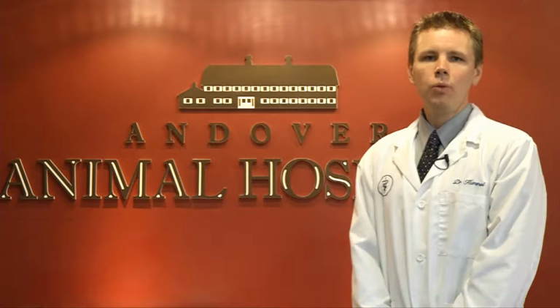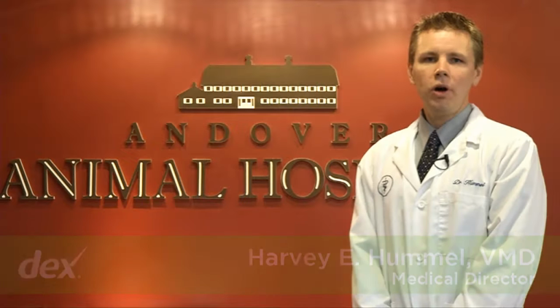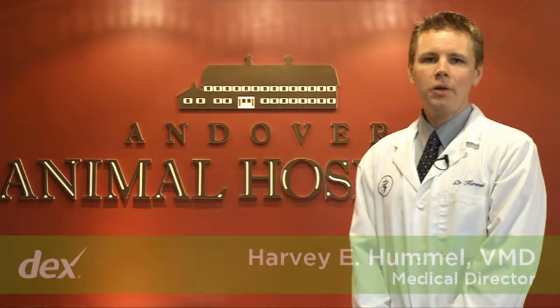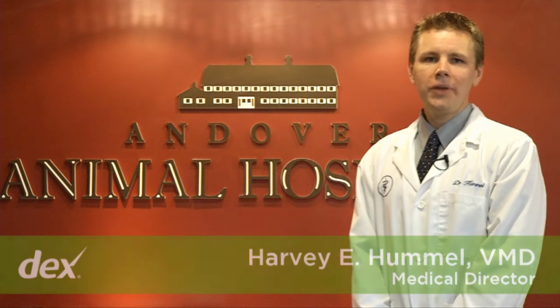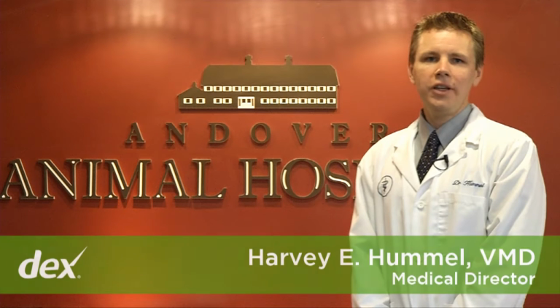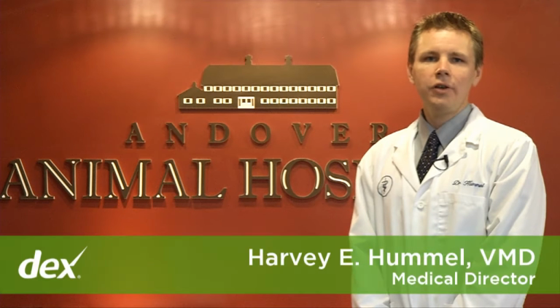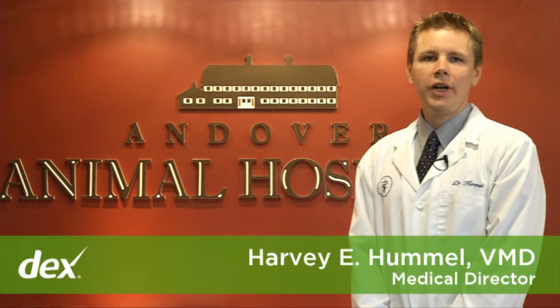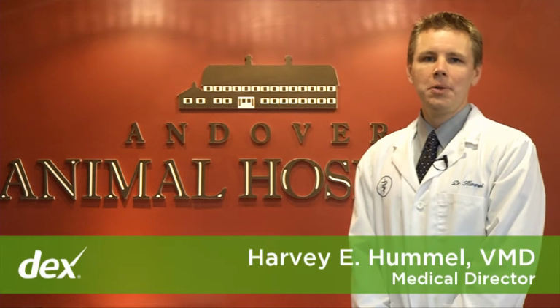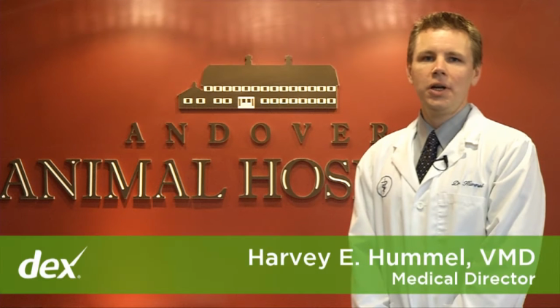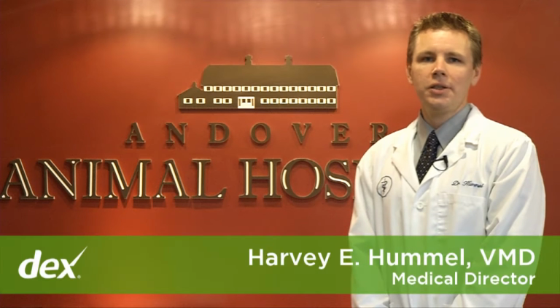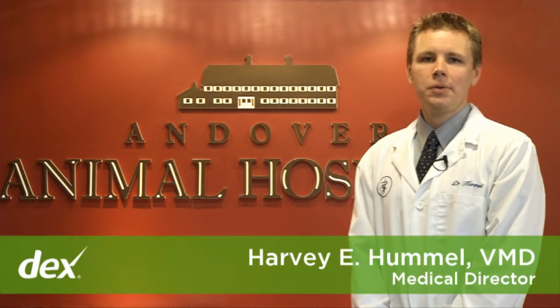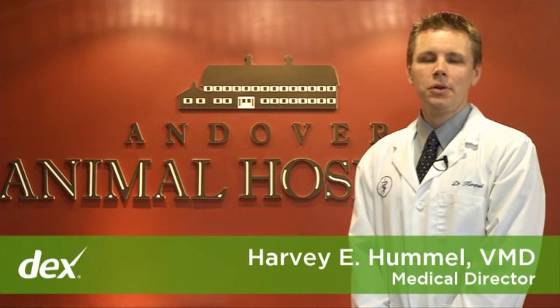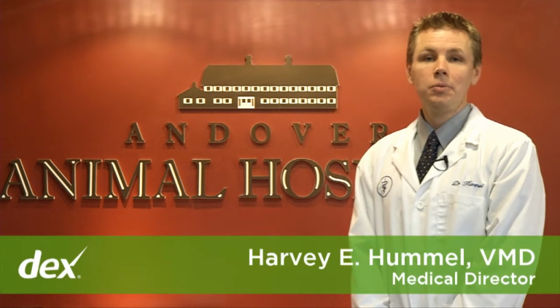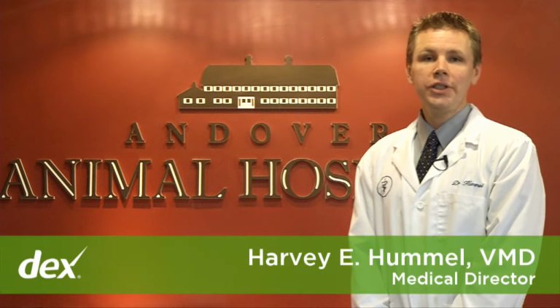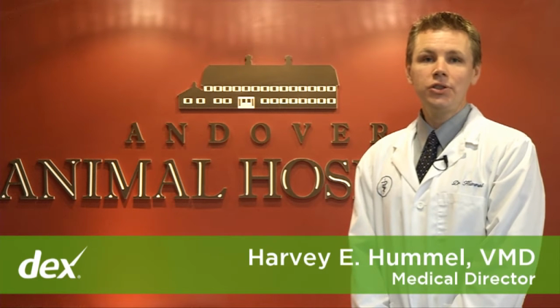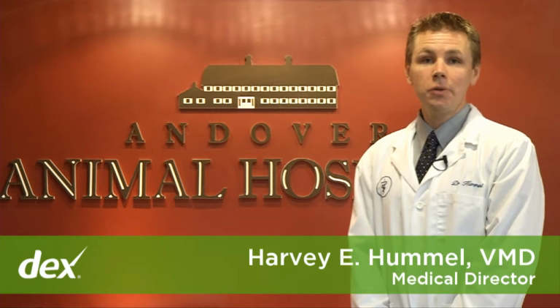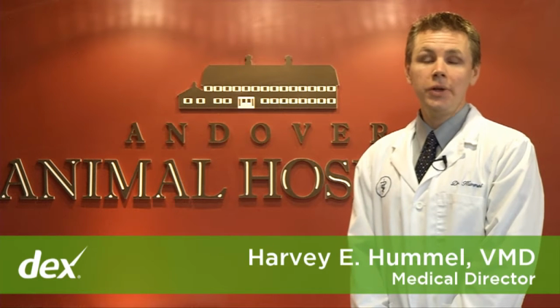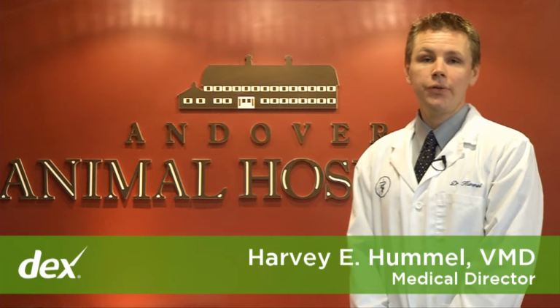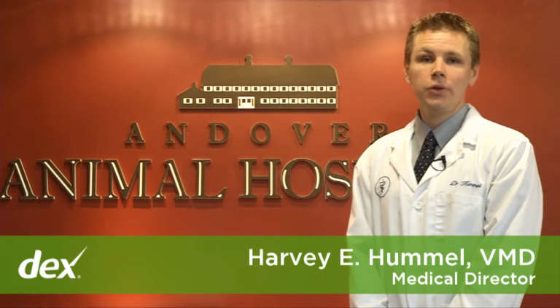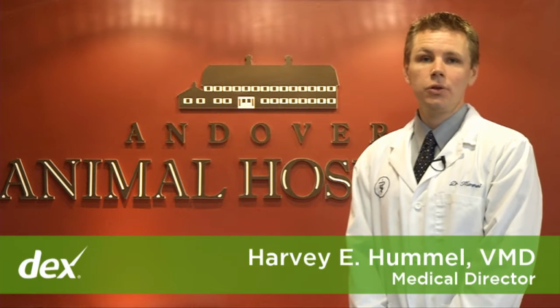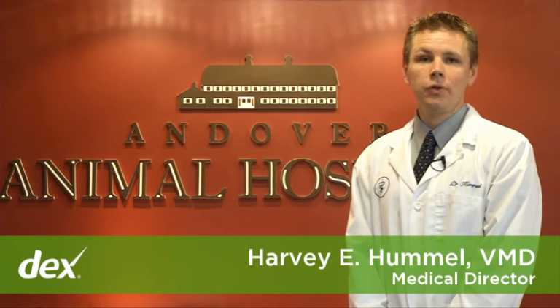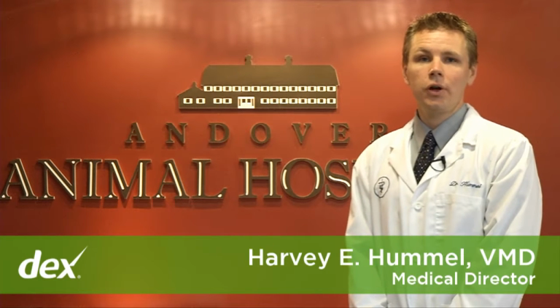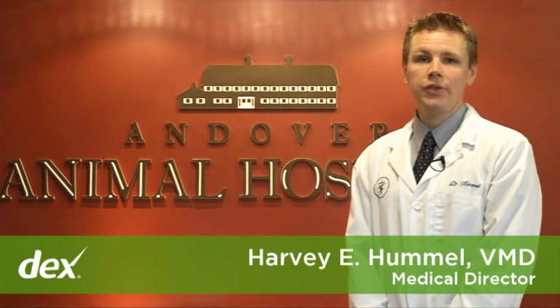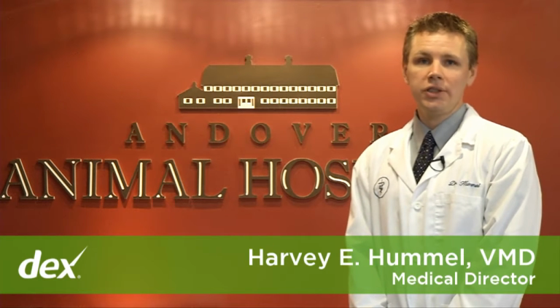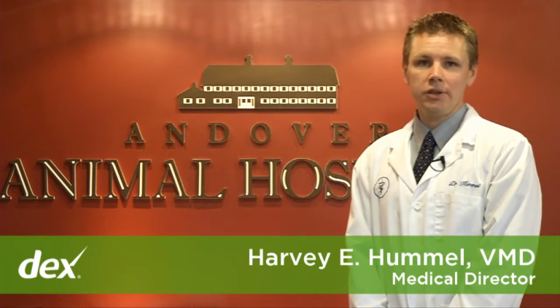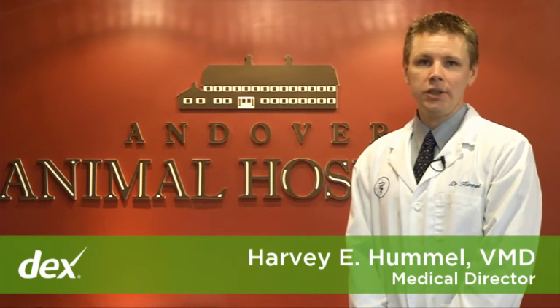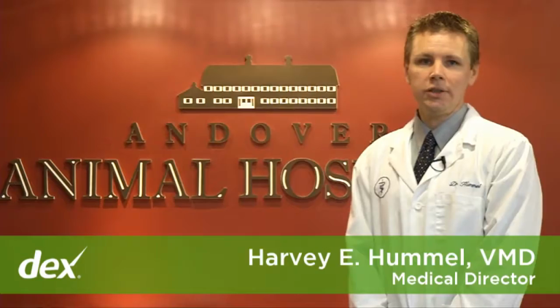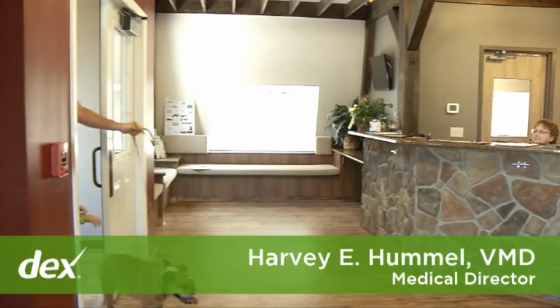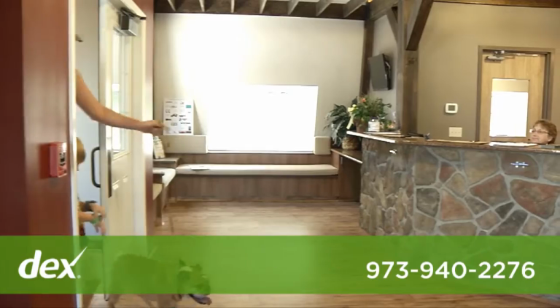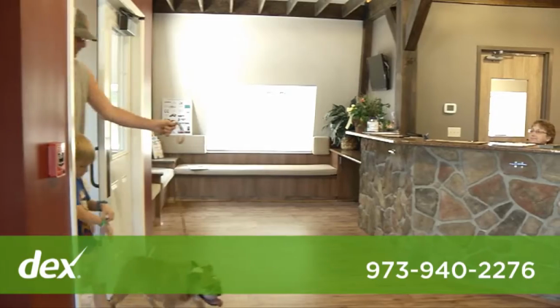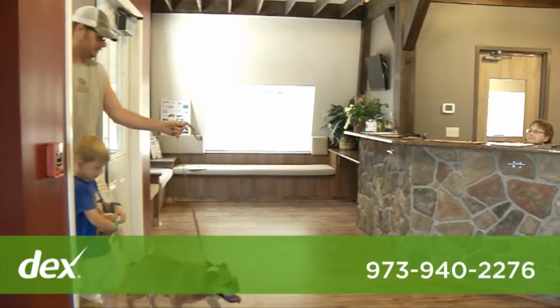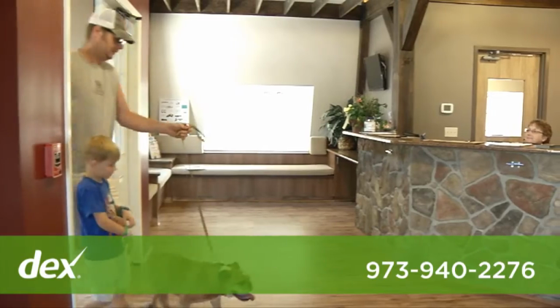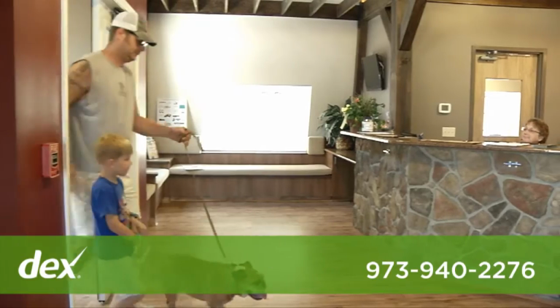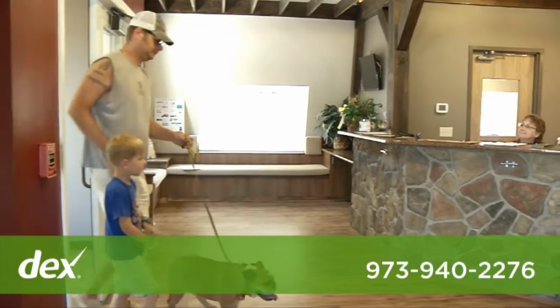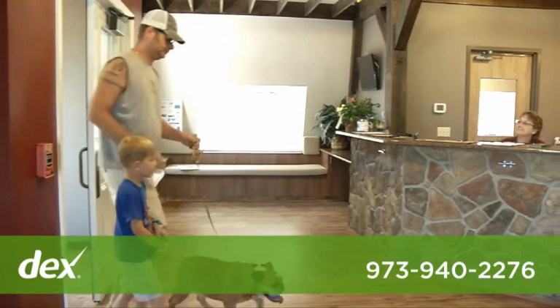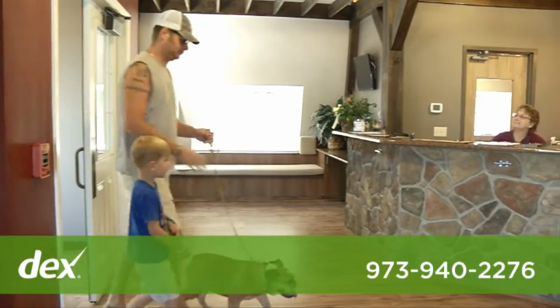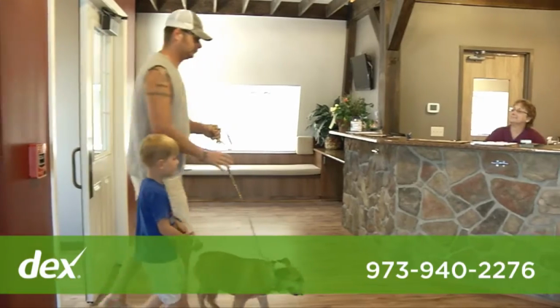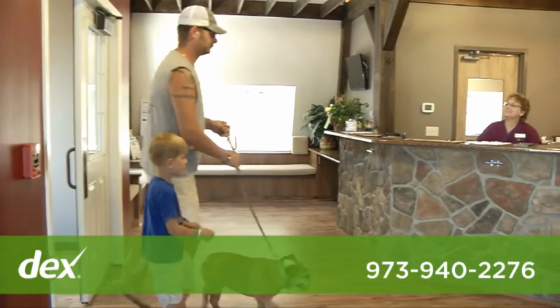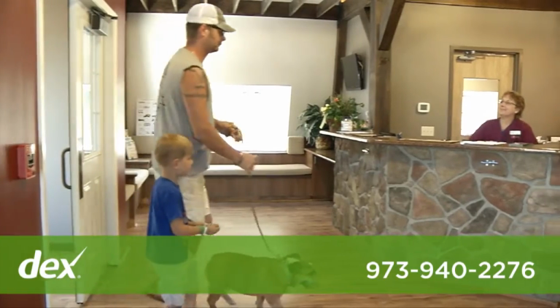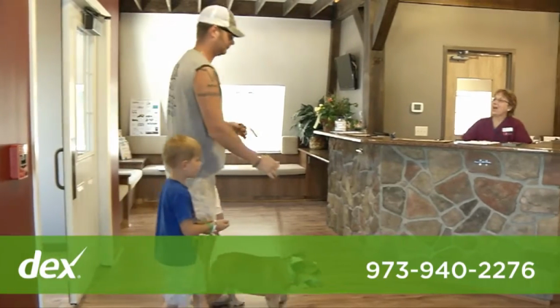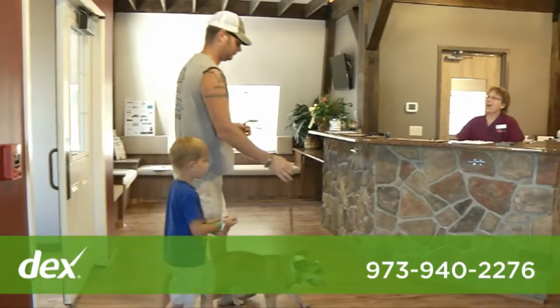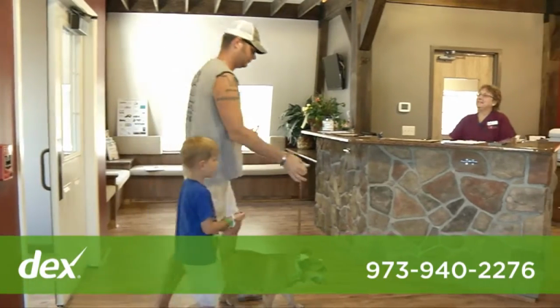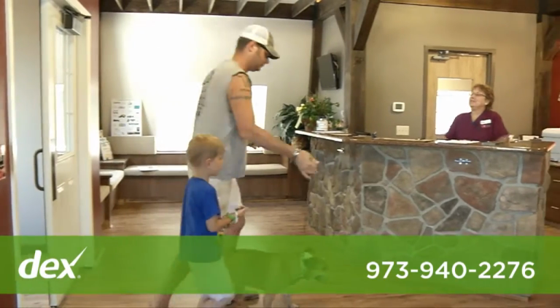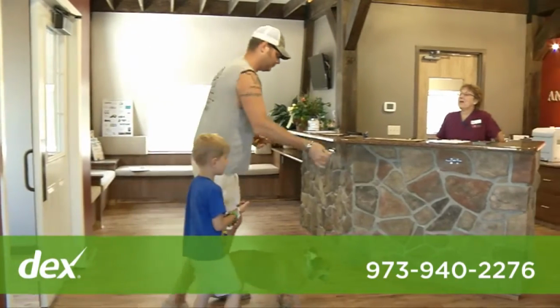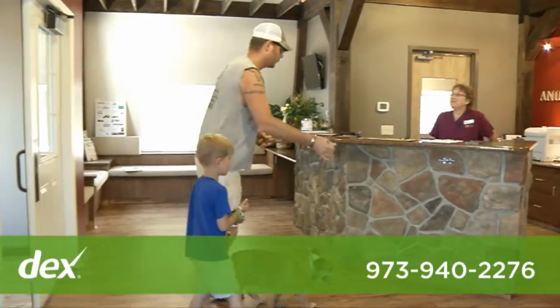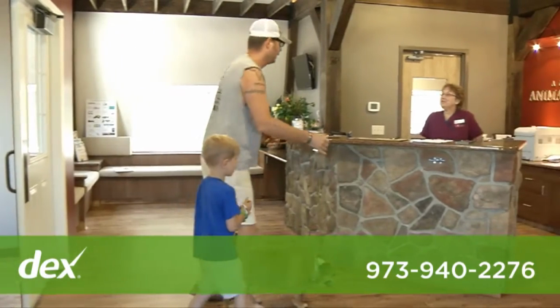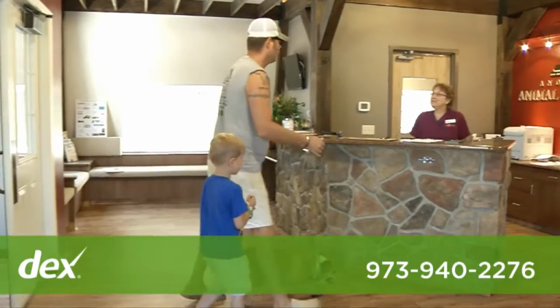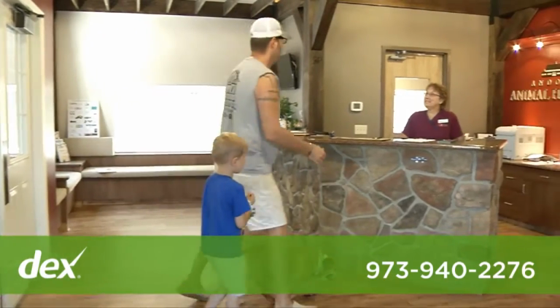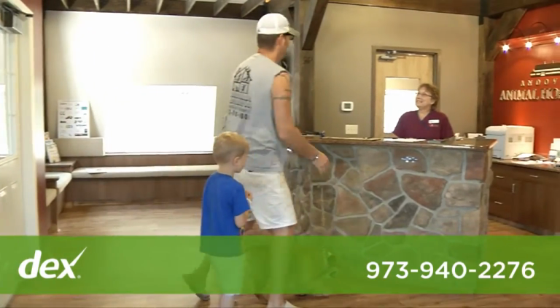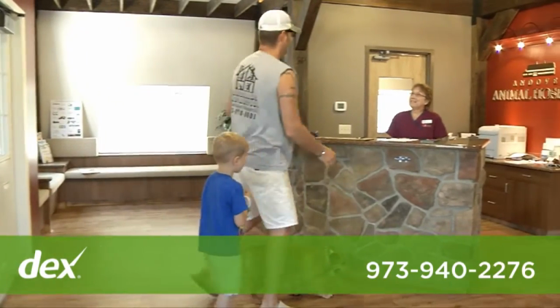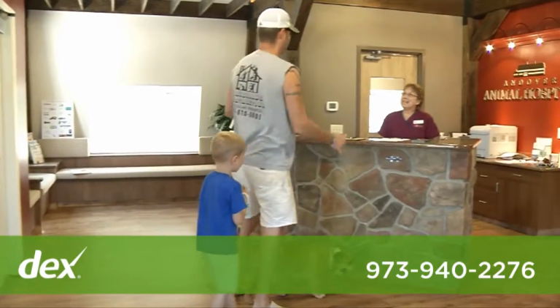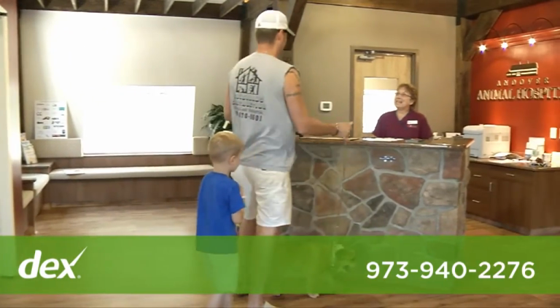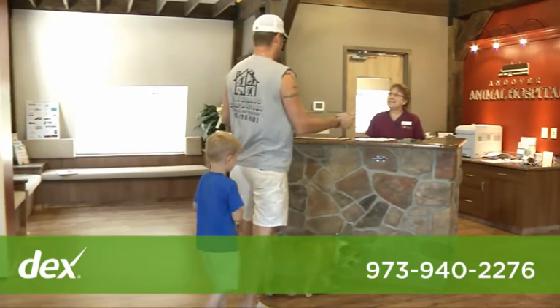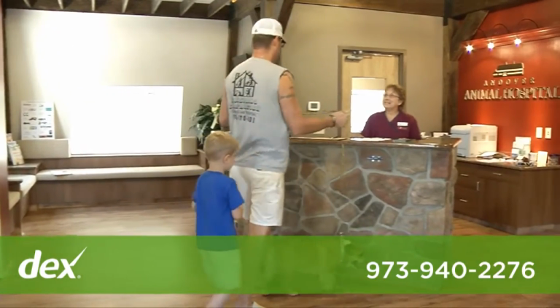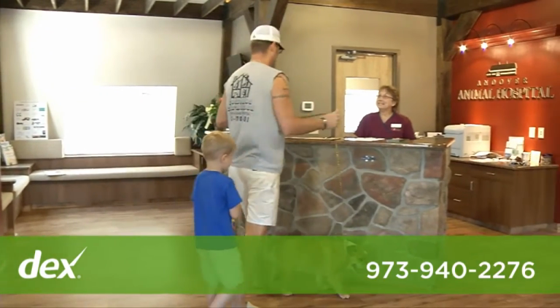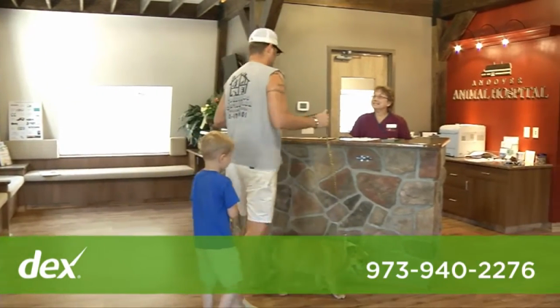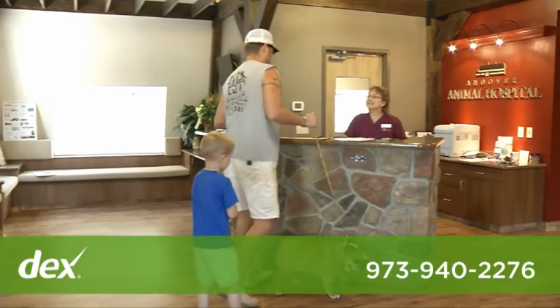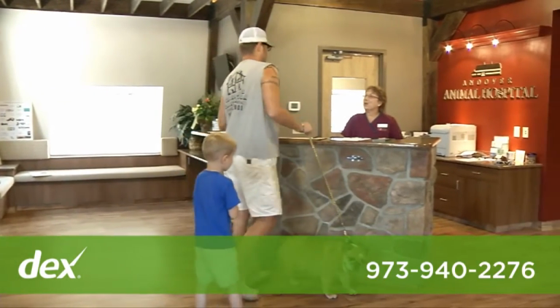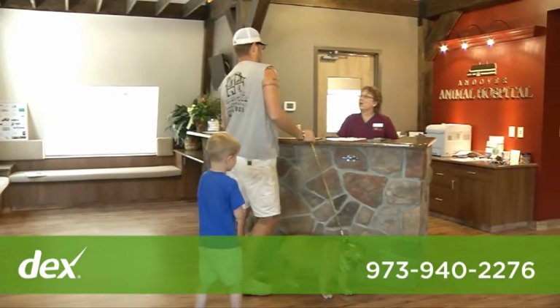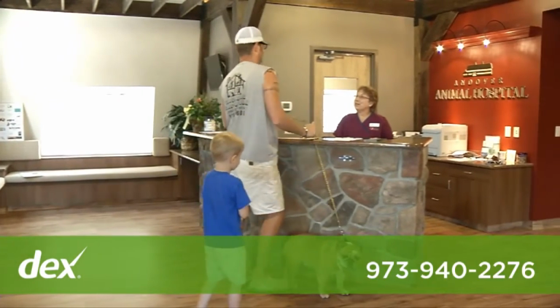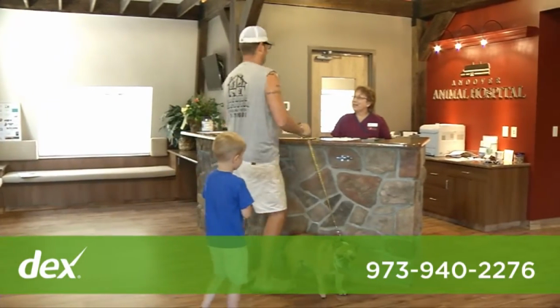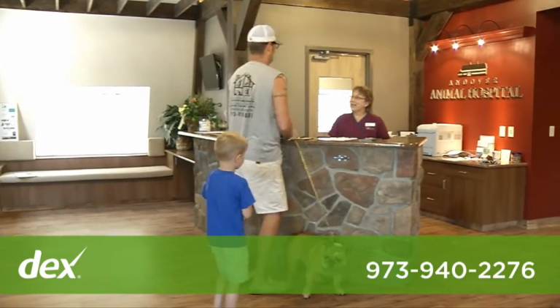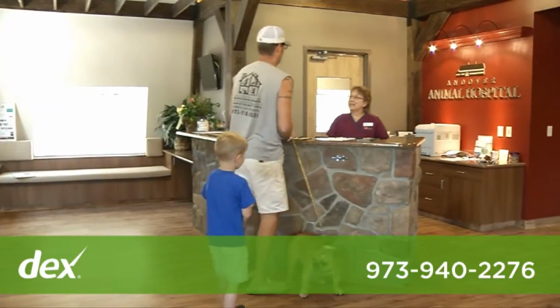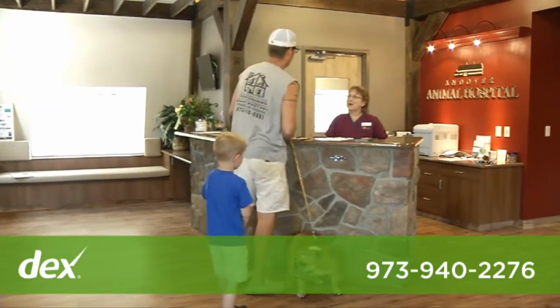Welcome to Andover Animal Hospital. Please join me for a tour of our facility. Here in our reception area, you will be greeted upon arrival and relaxed in our comfortable surroundings.